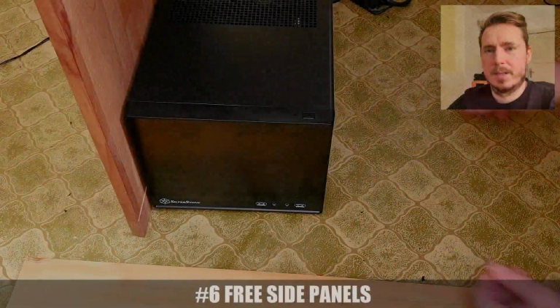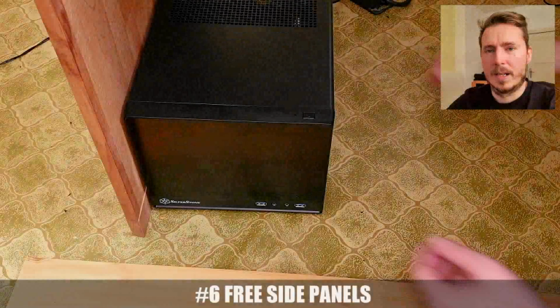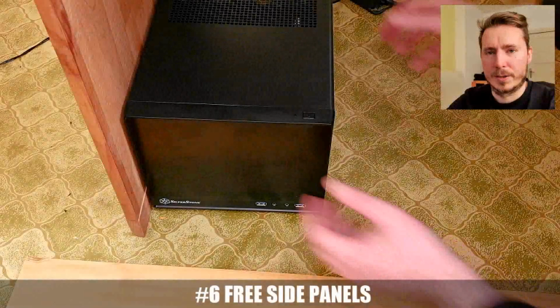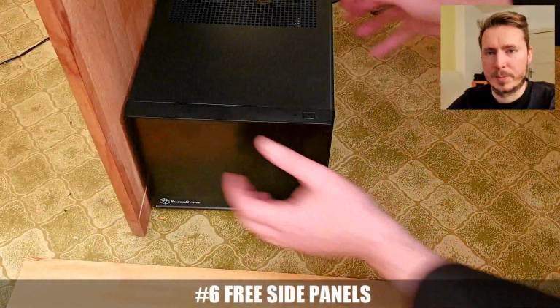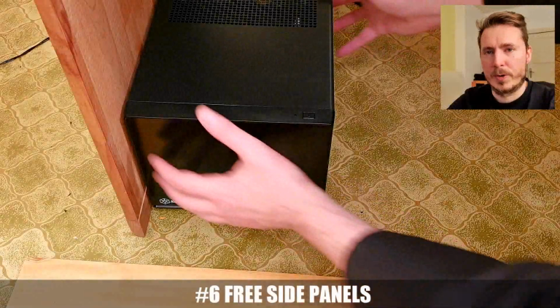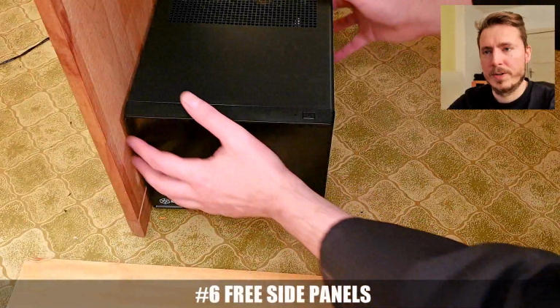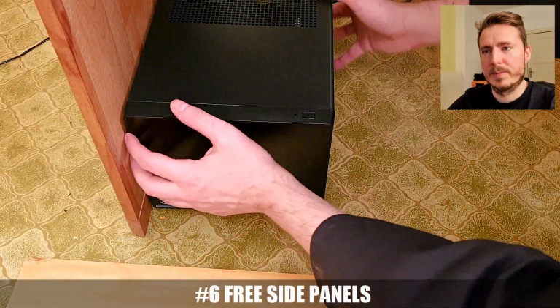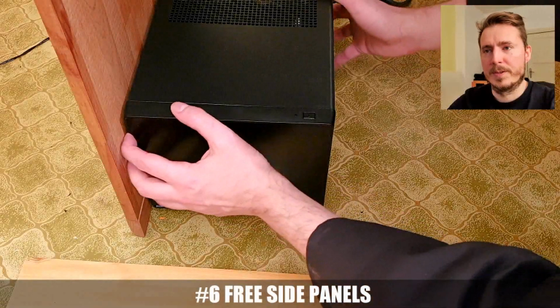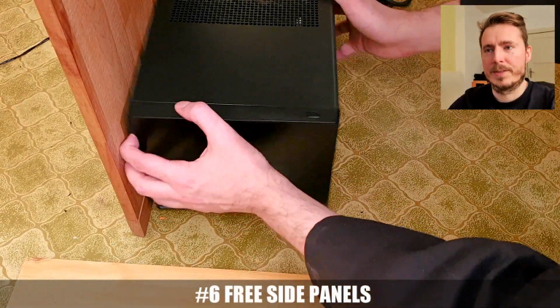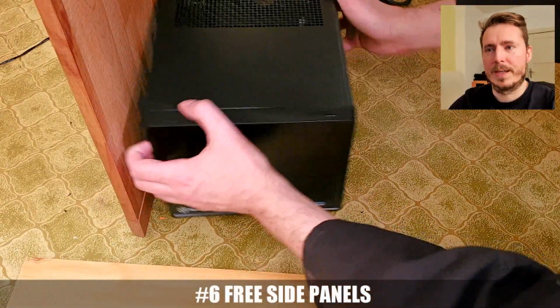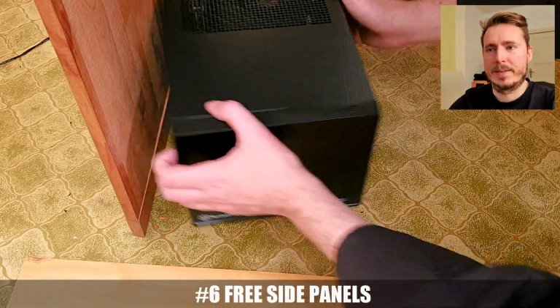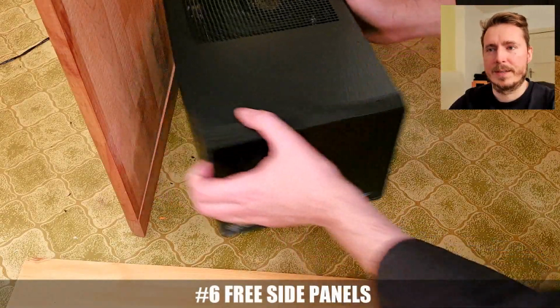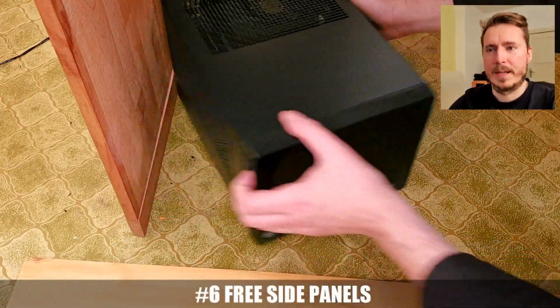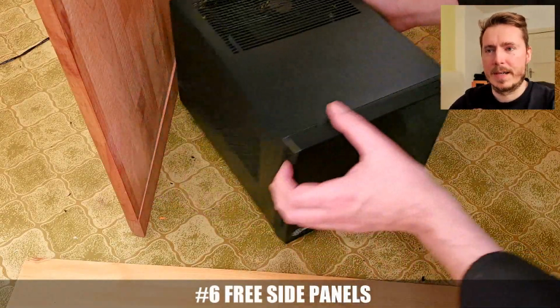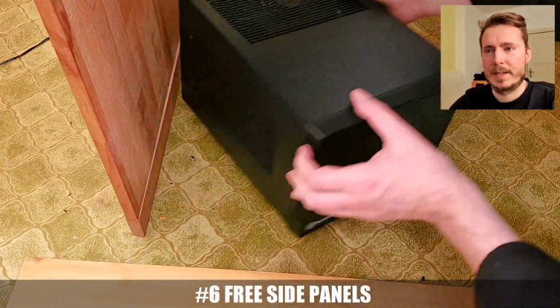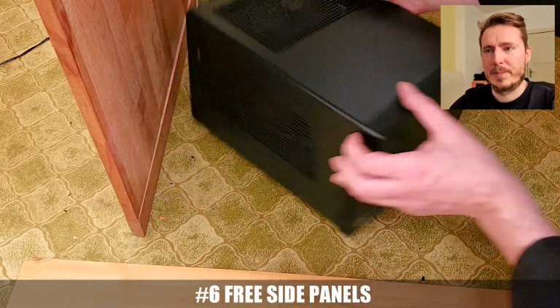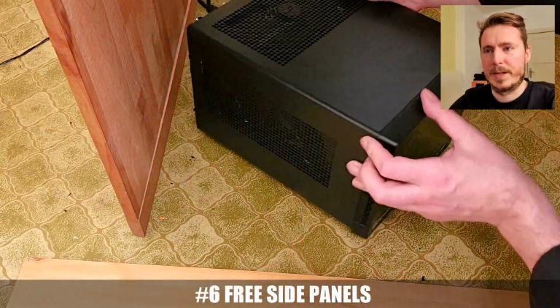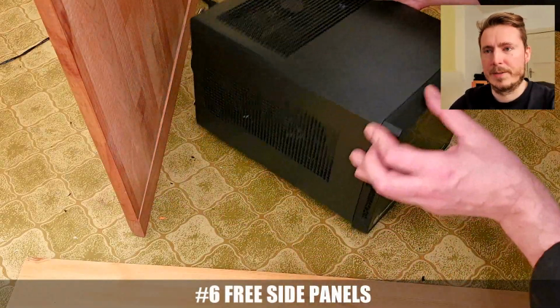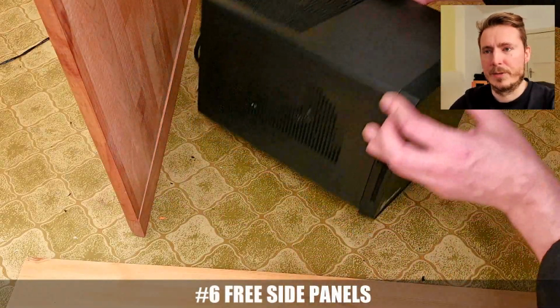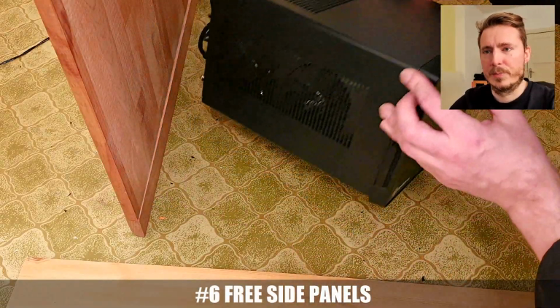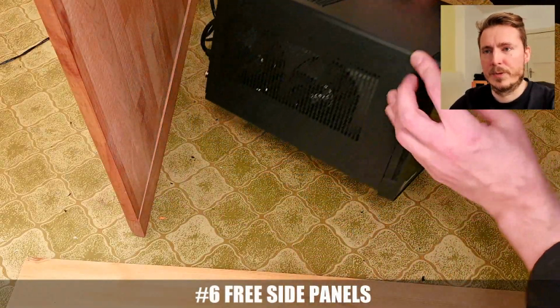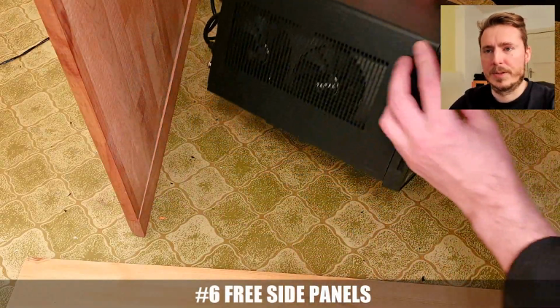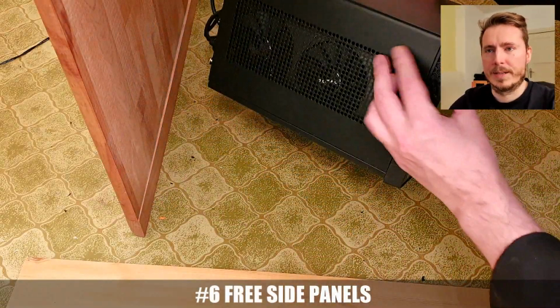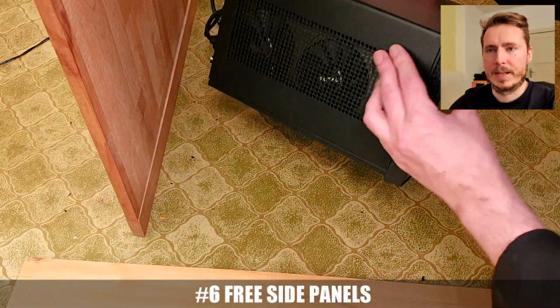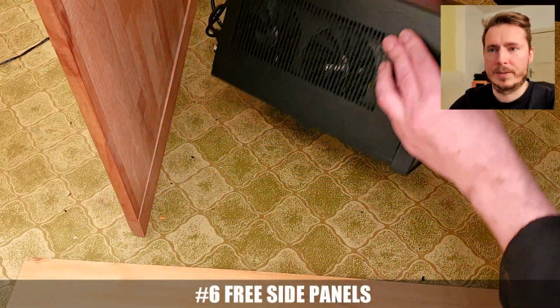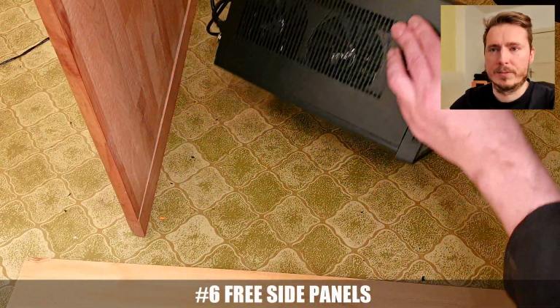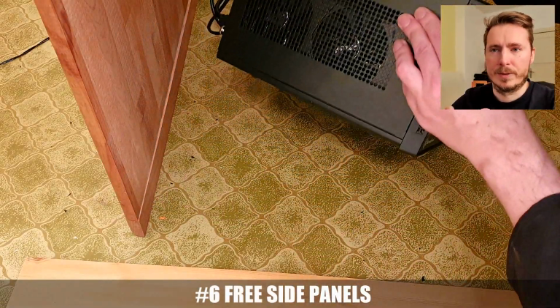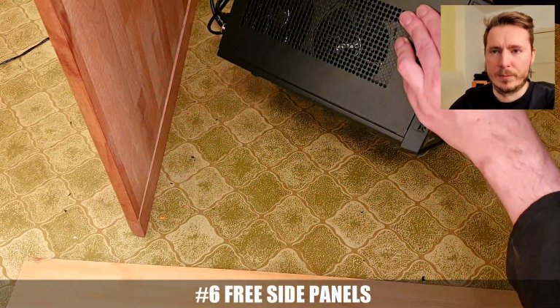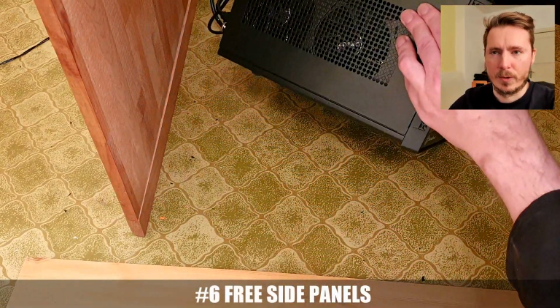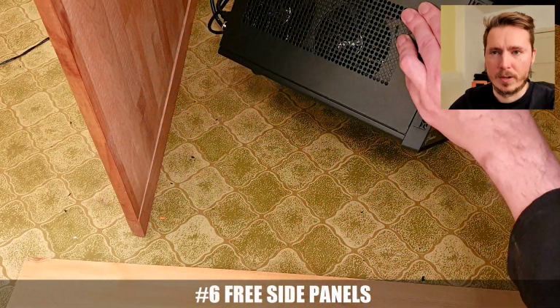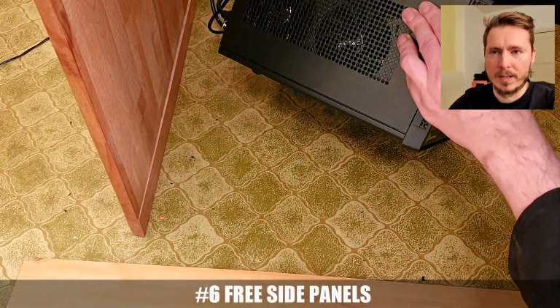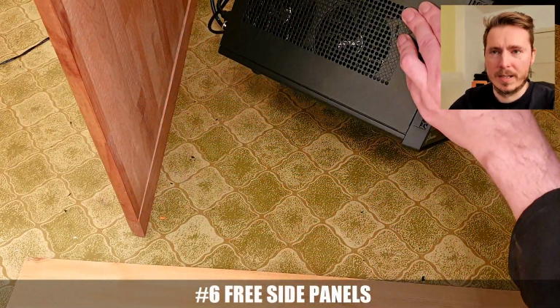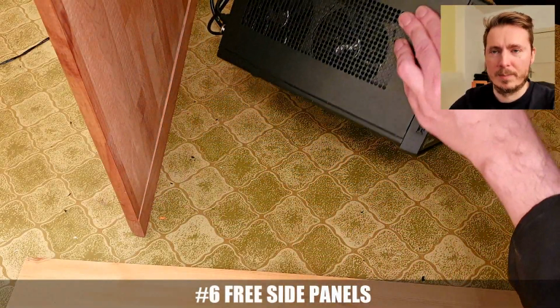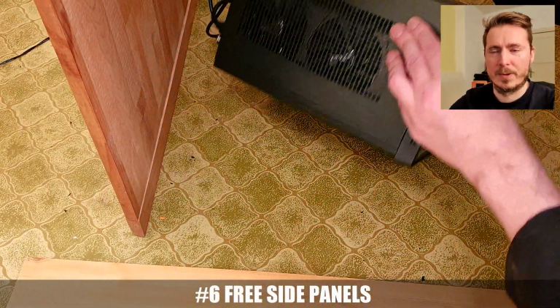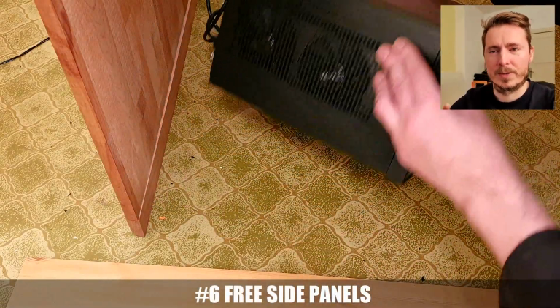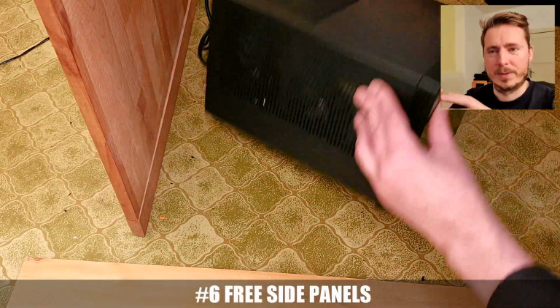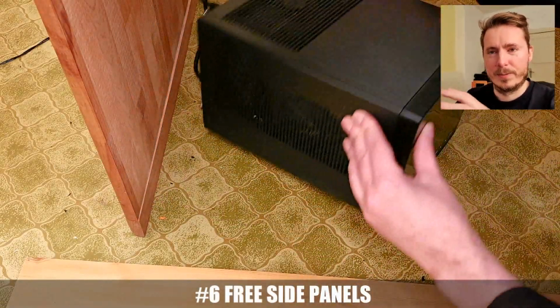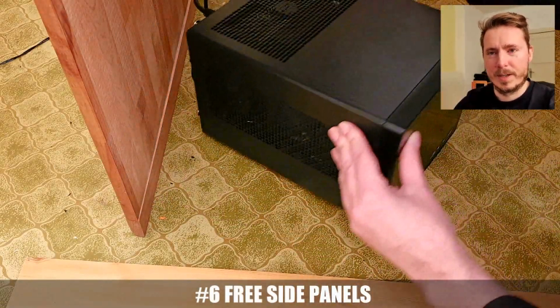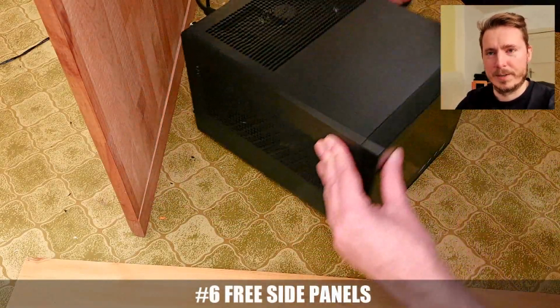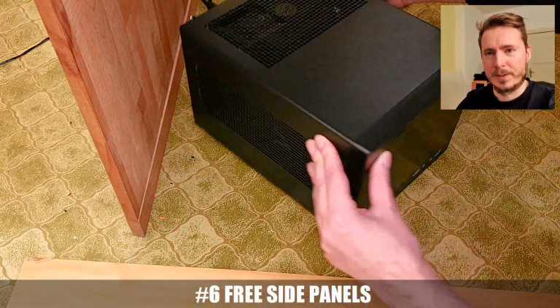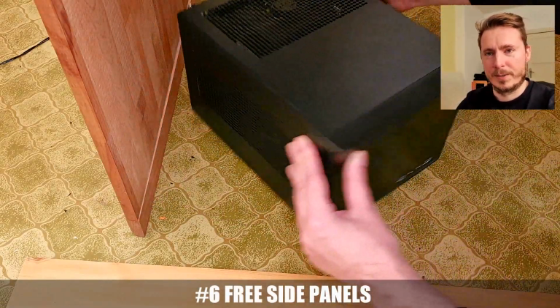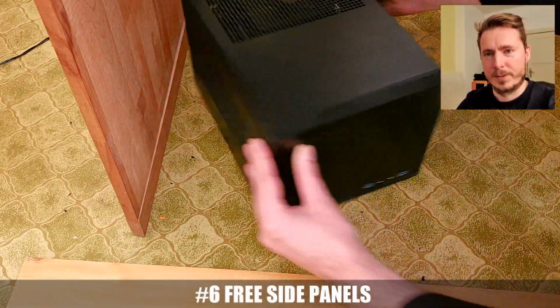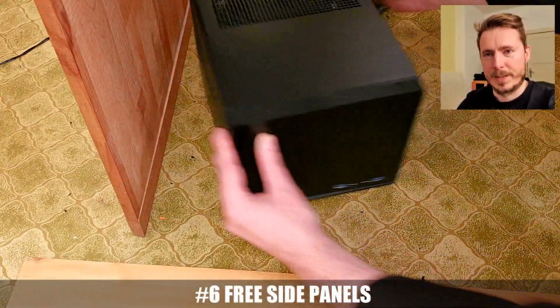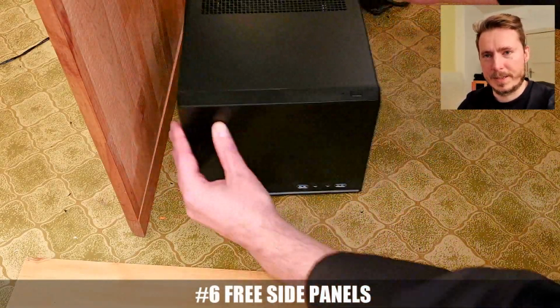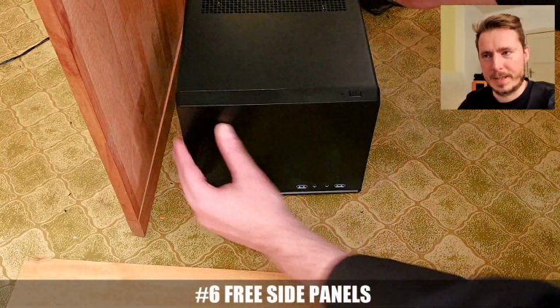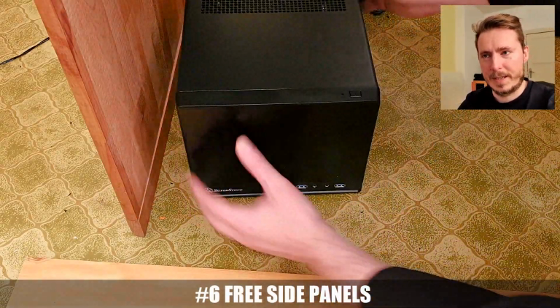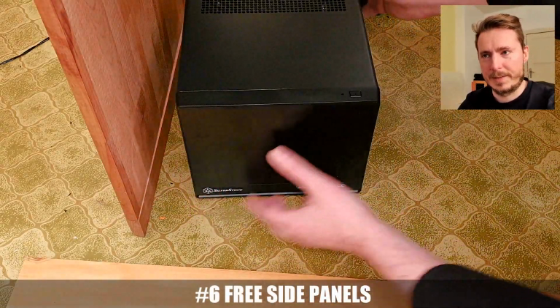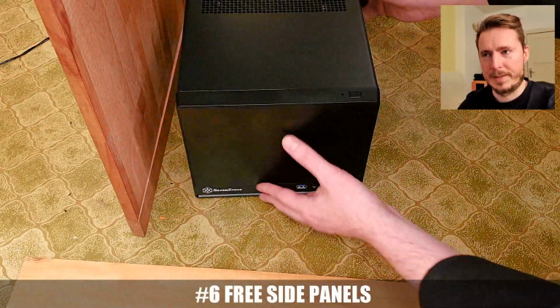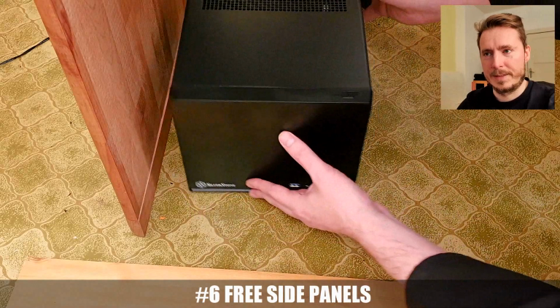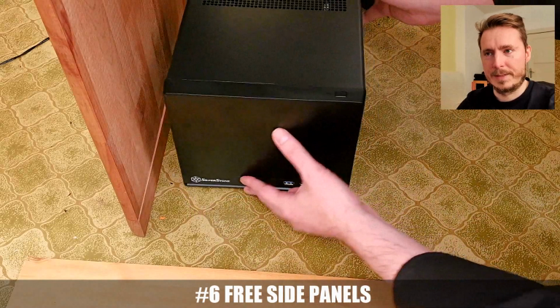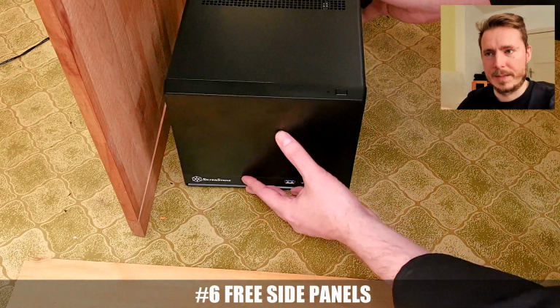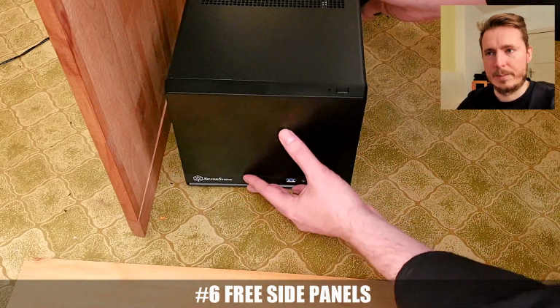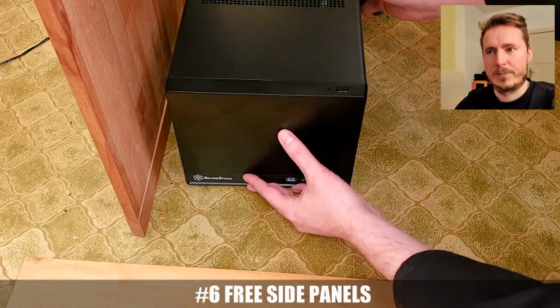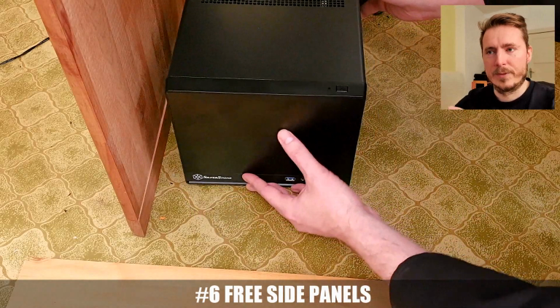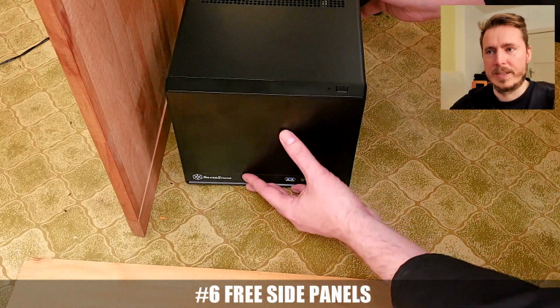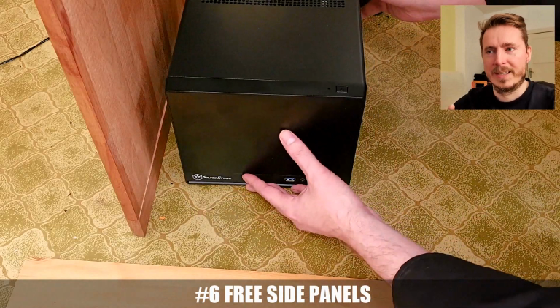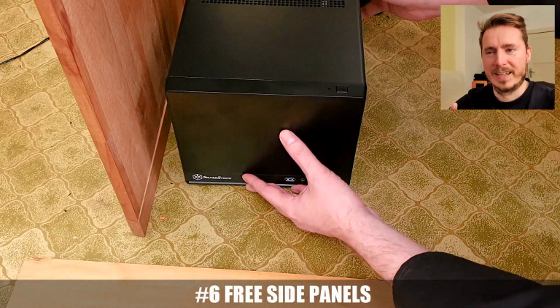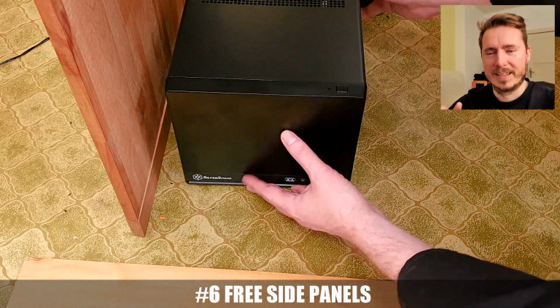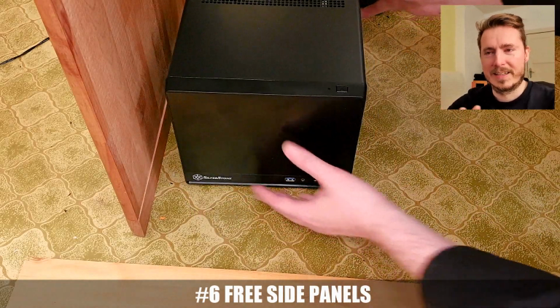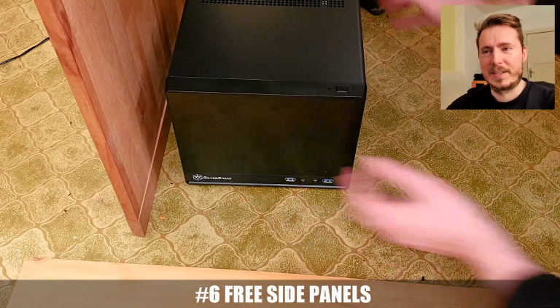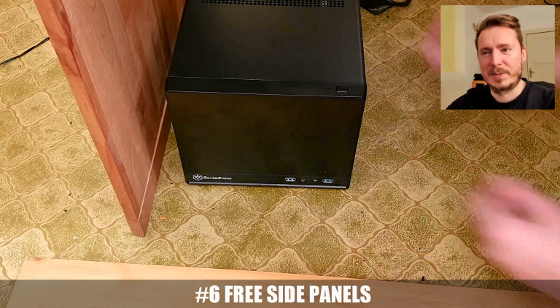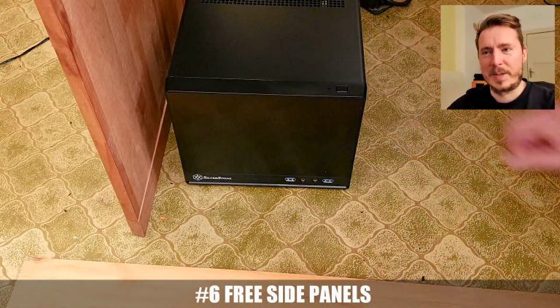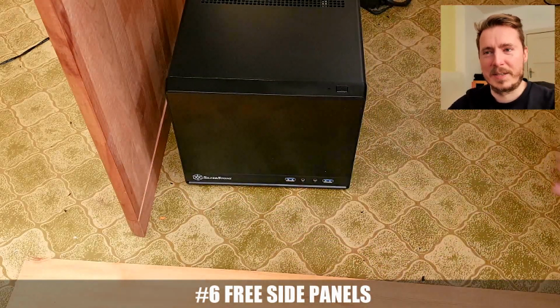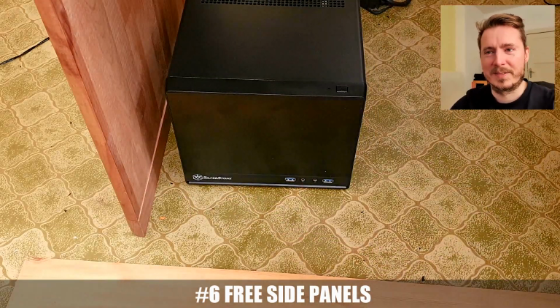Last point — a mistake that I had made: don't put it next to a wall and block the vent, so that case needs some free side space.